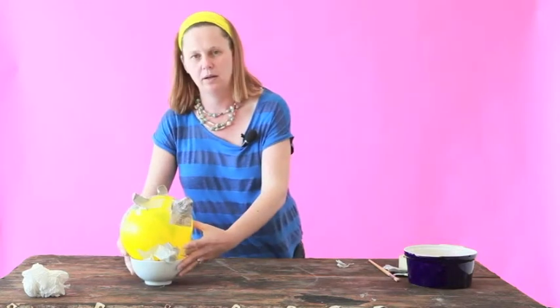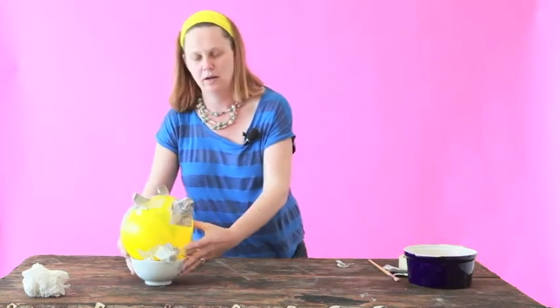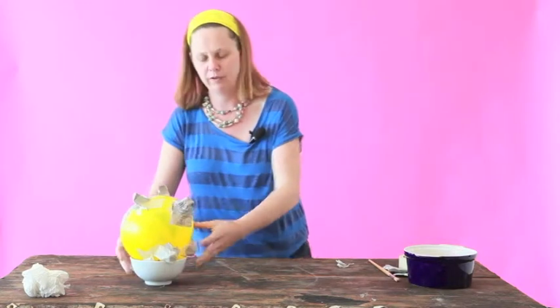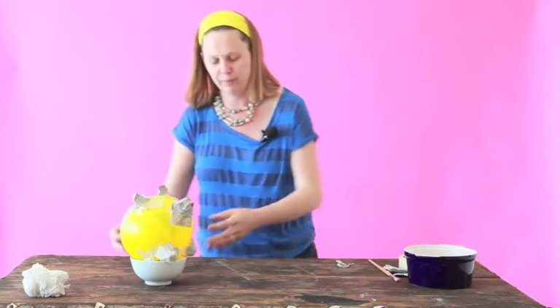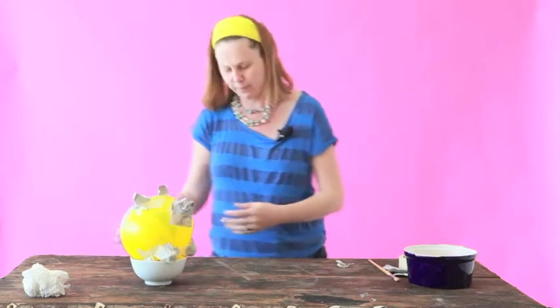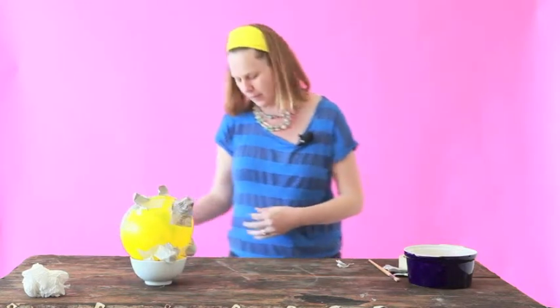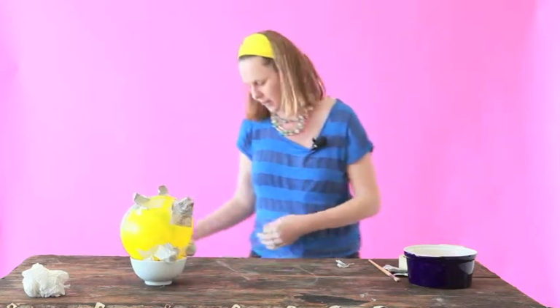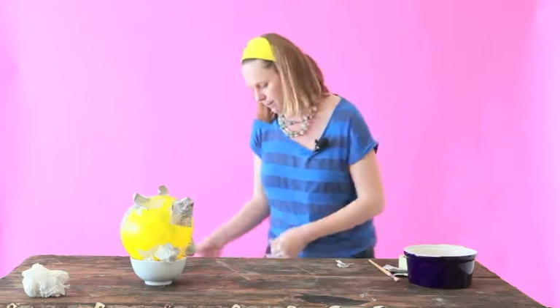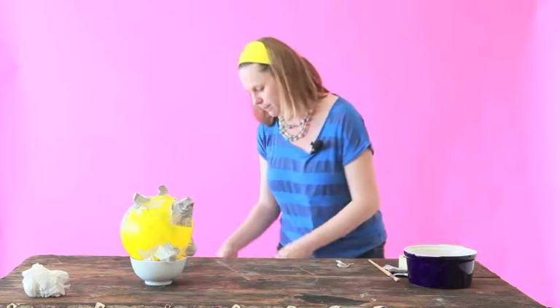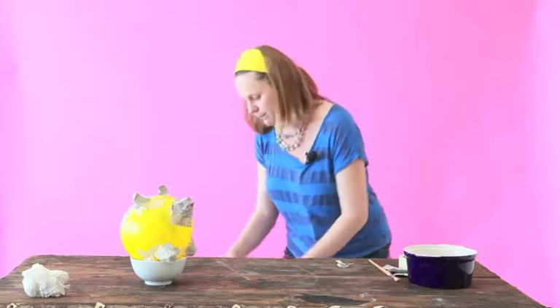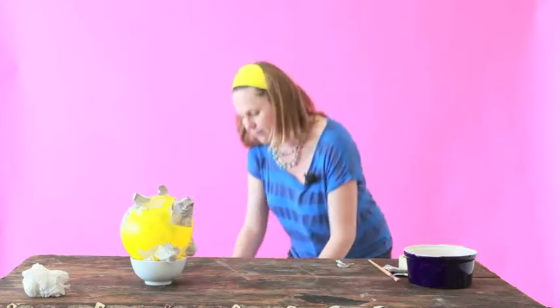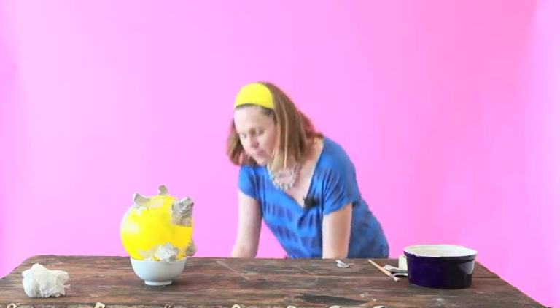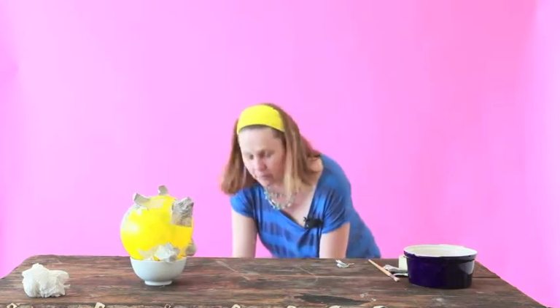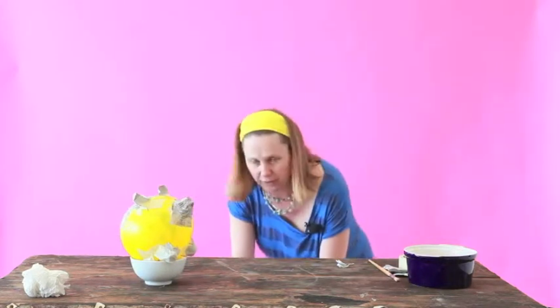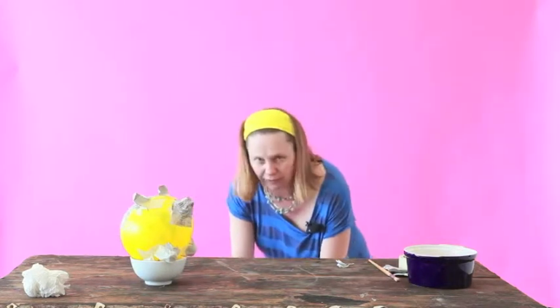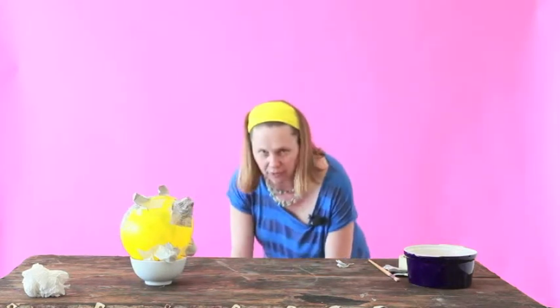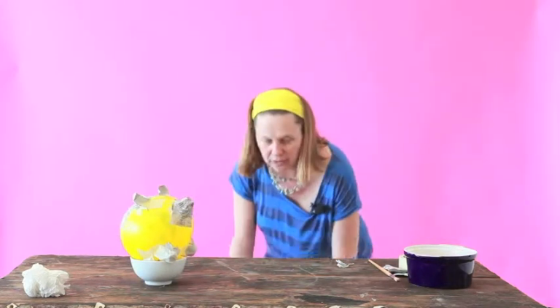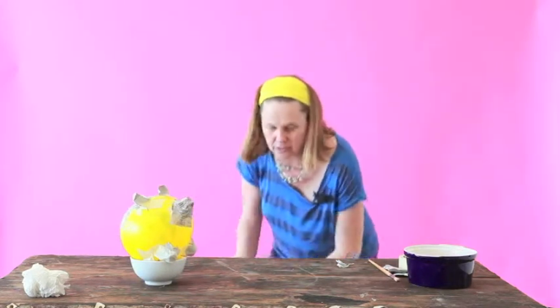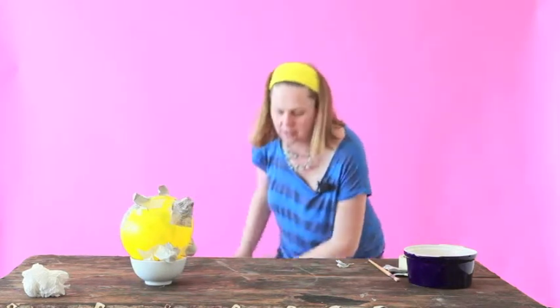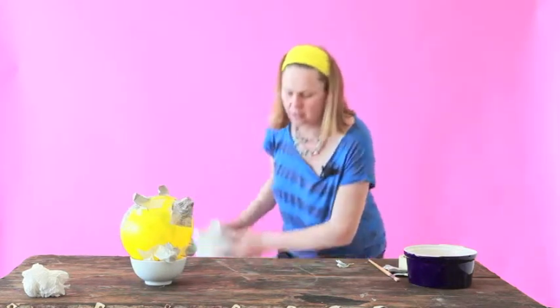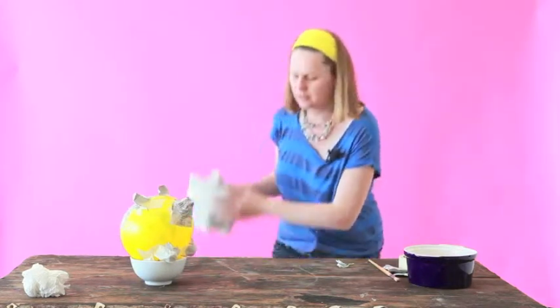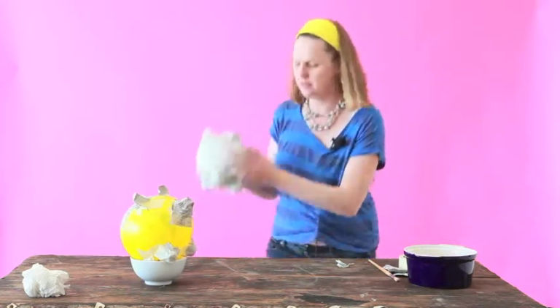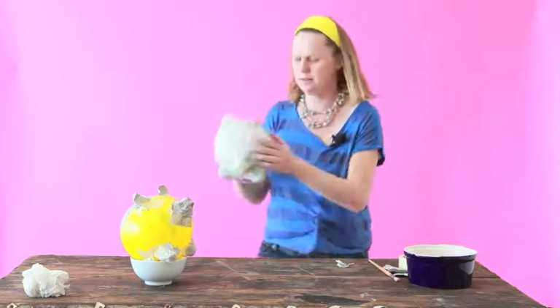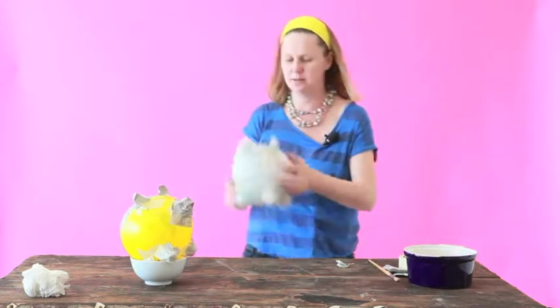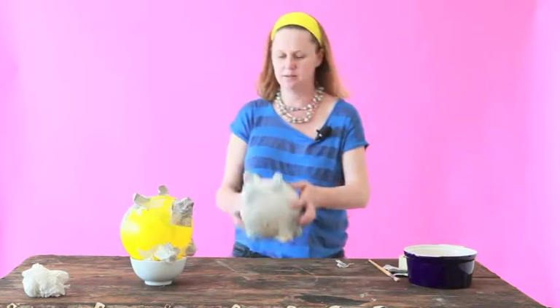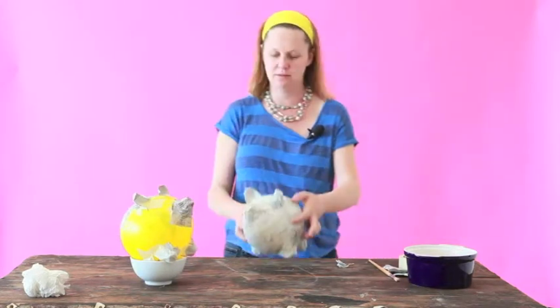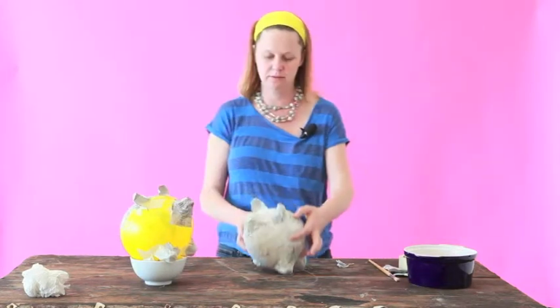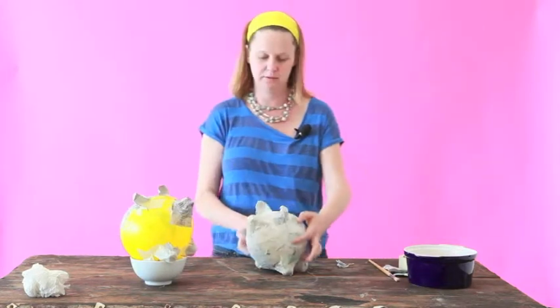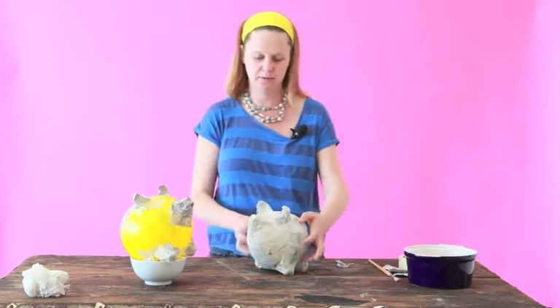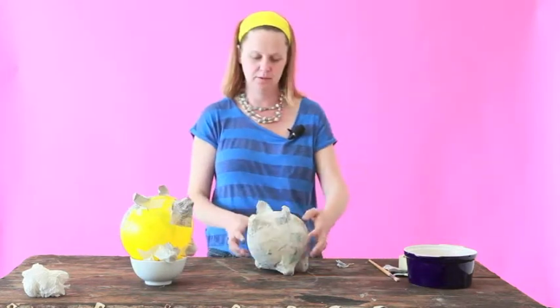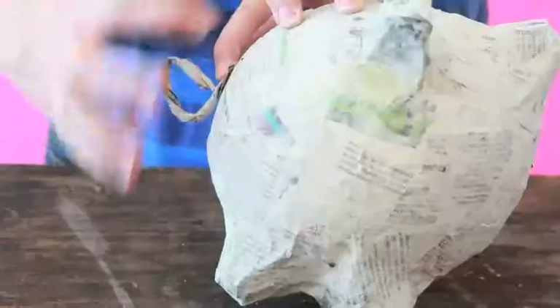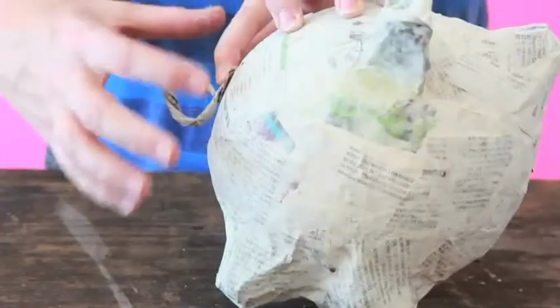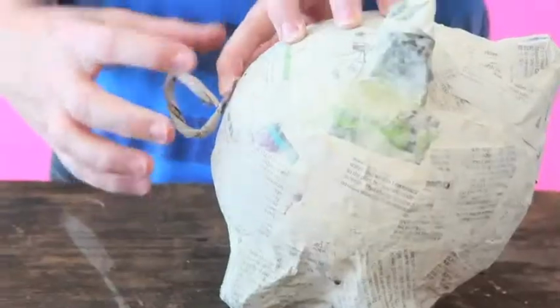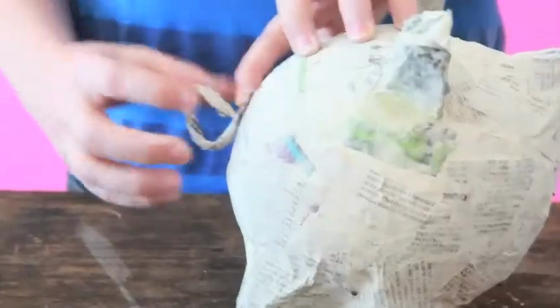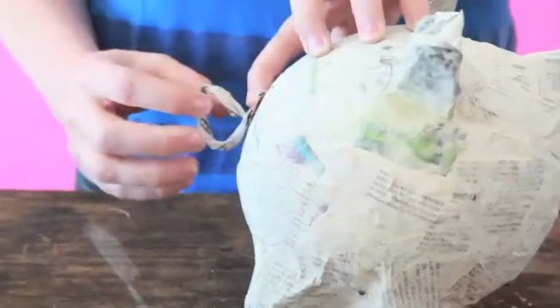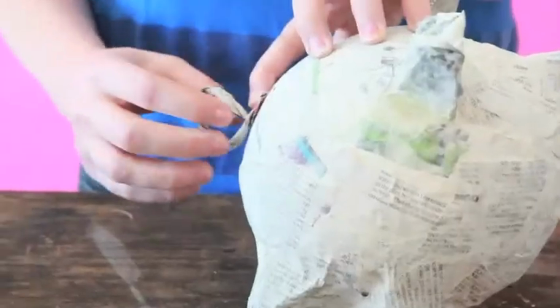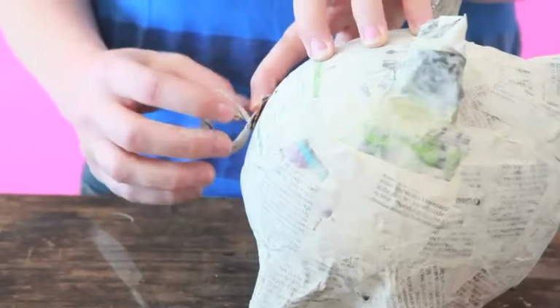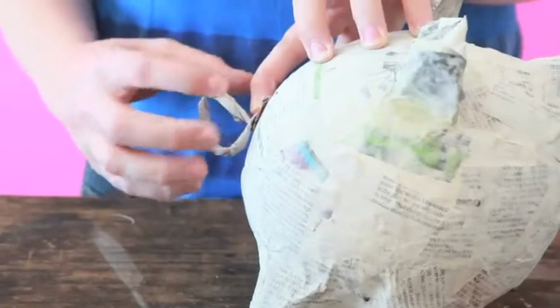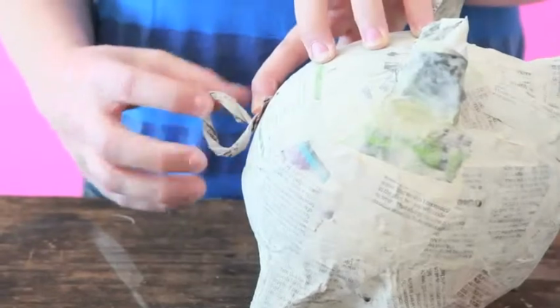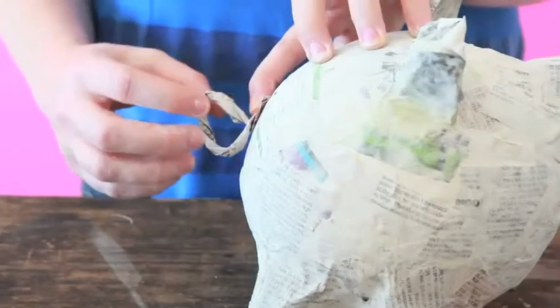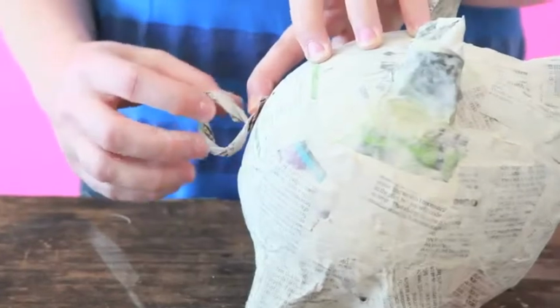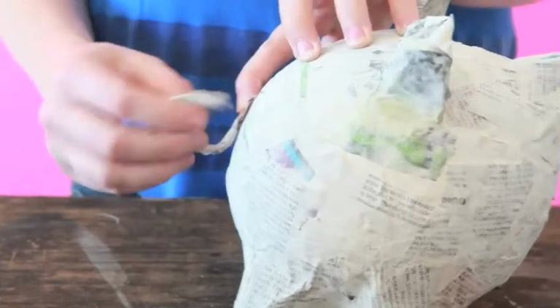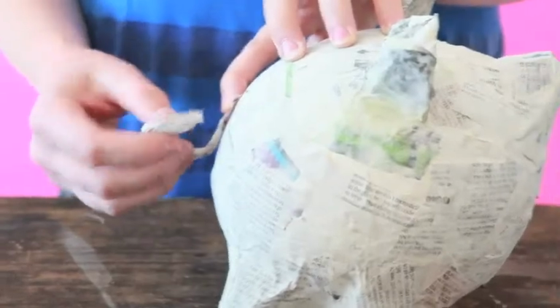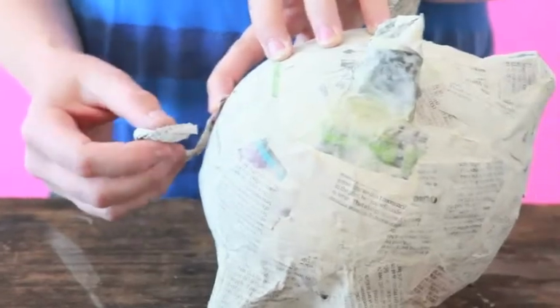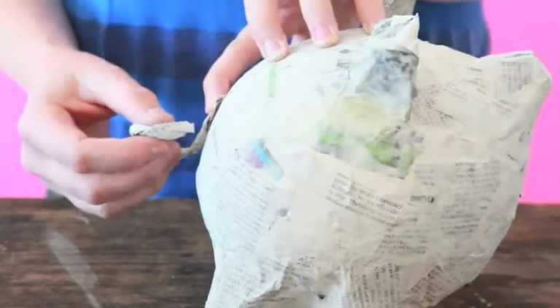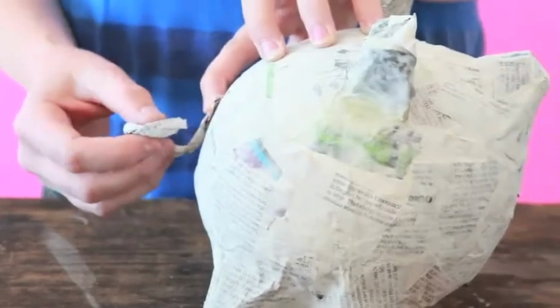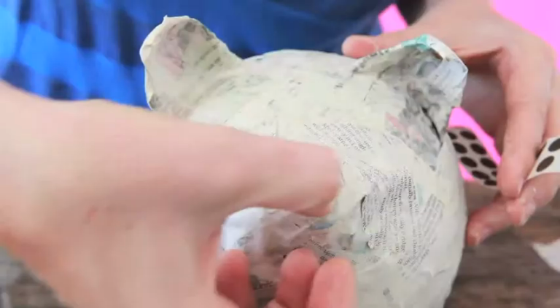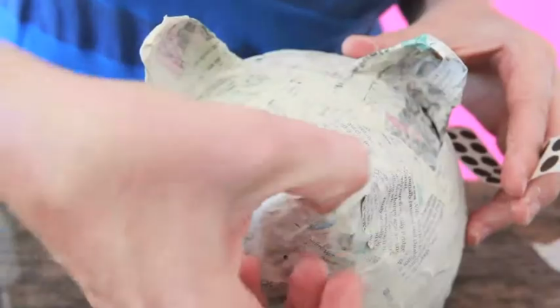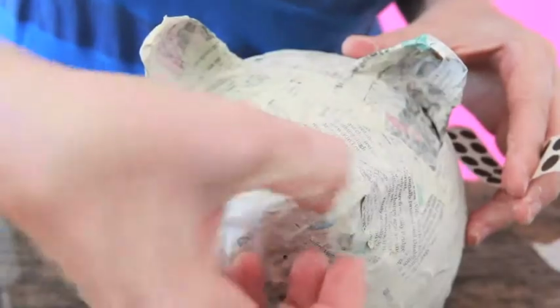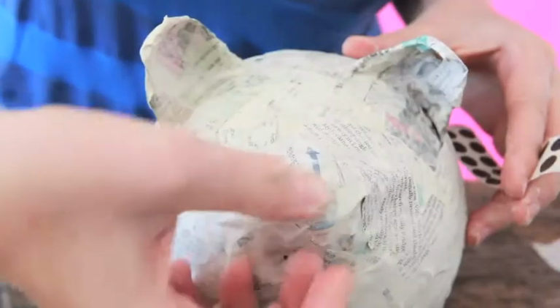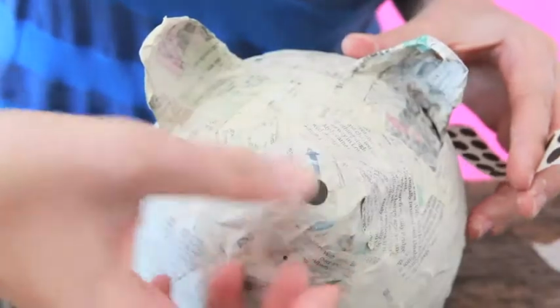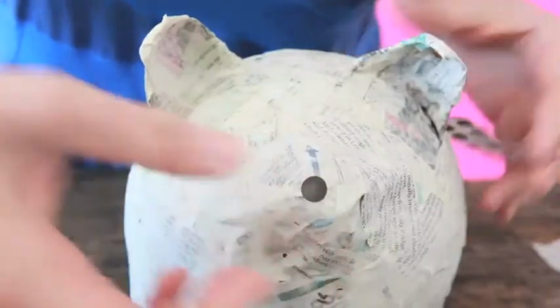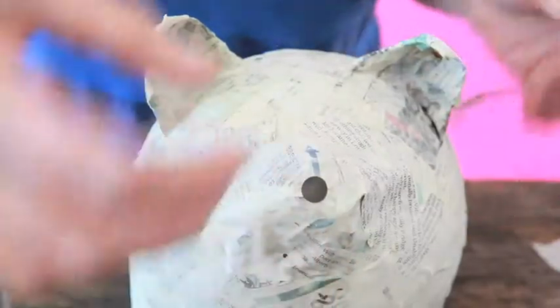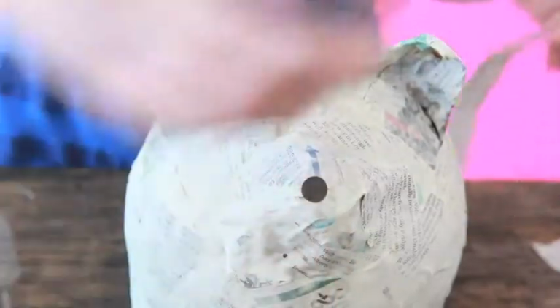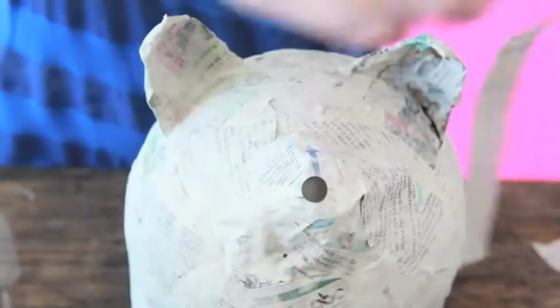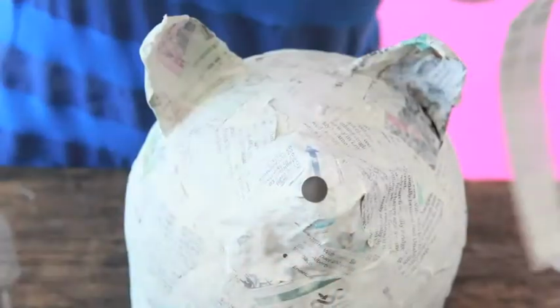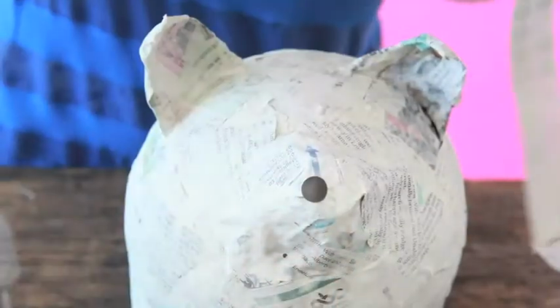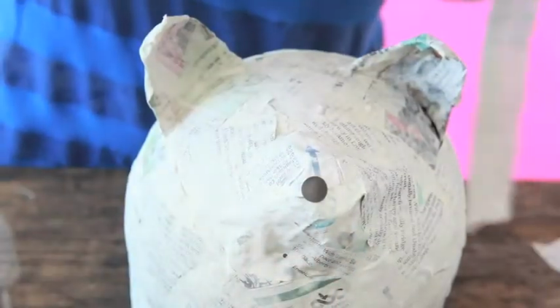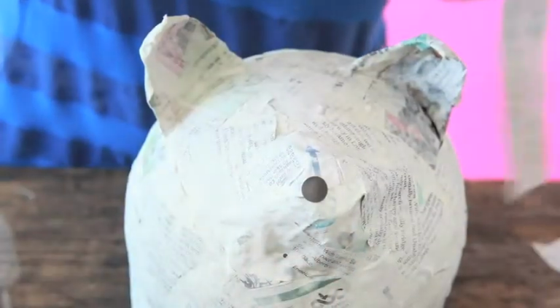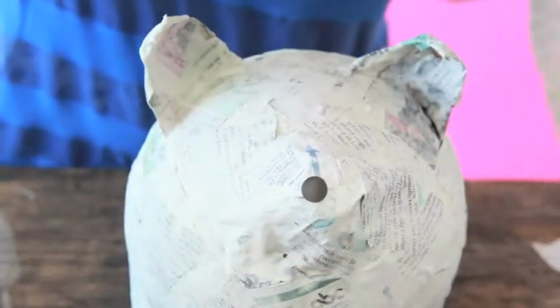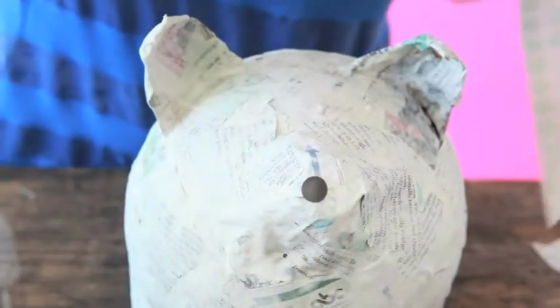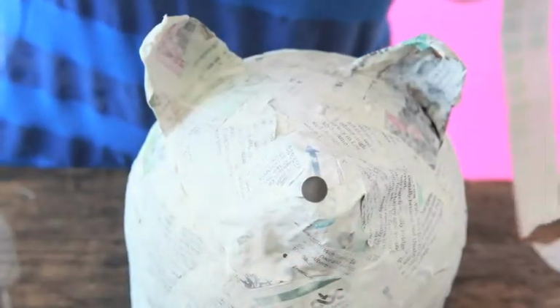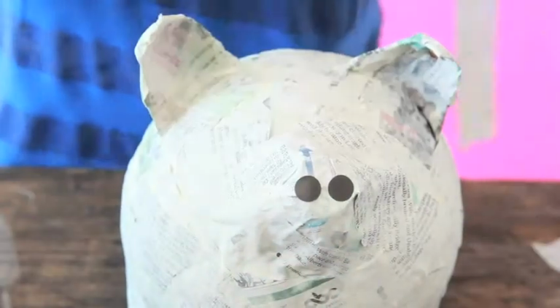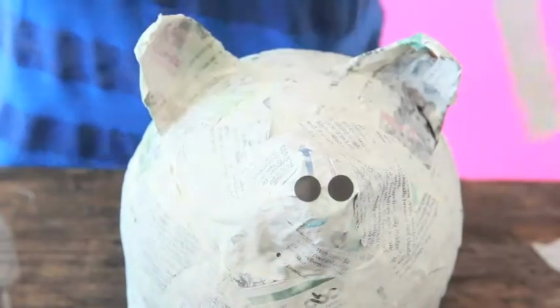I've prepared a pig for us. This one only needs to get some eyes and a tail and a slit for the money.